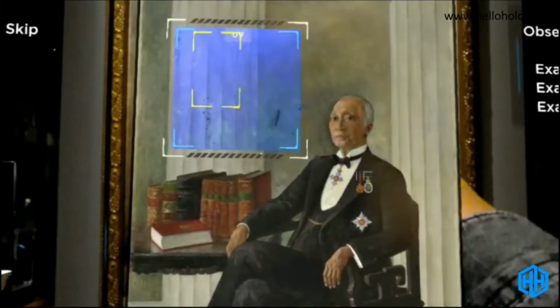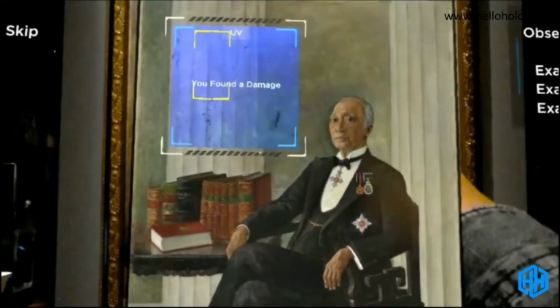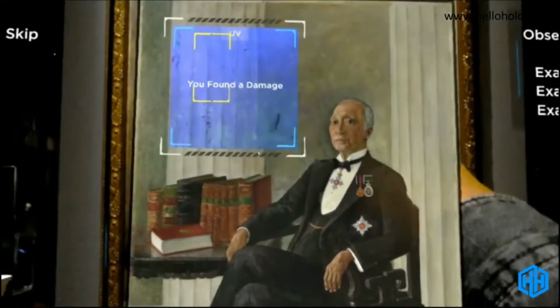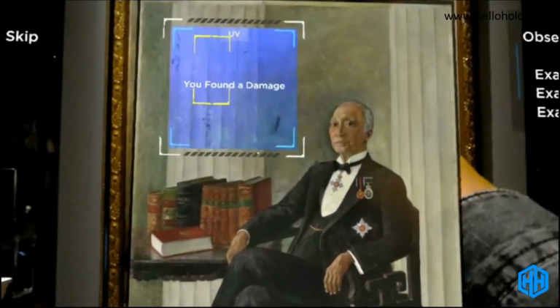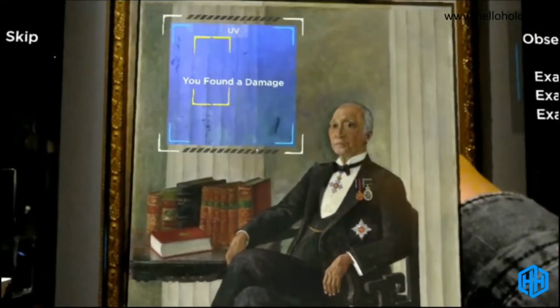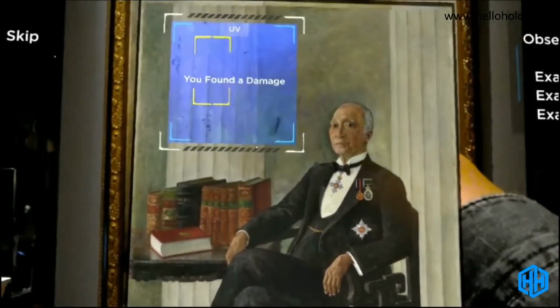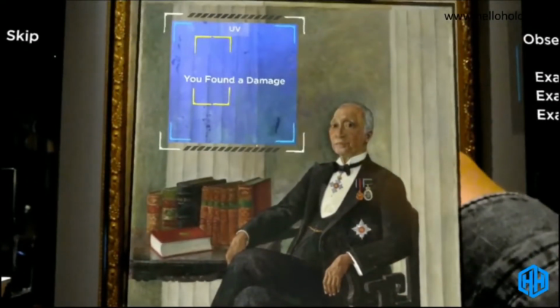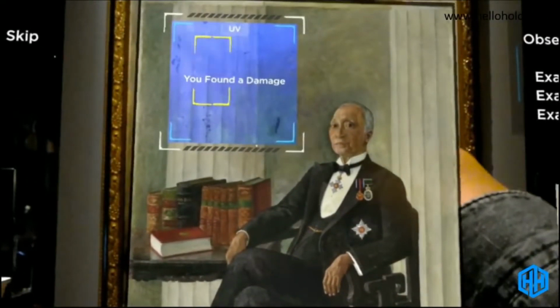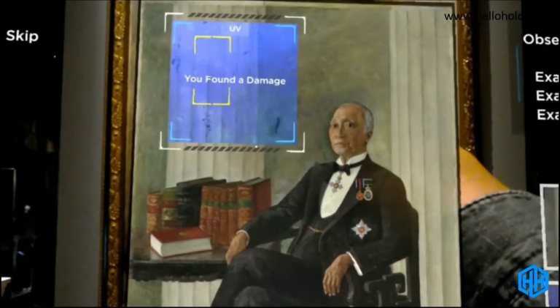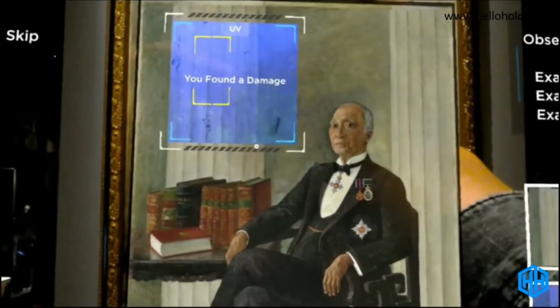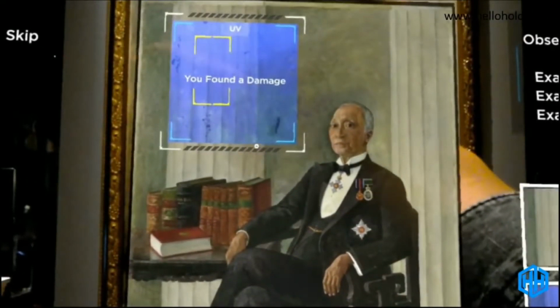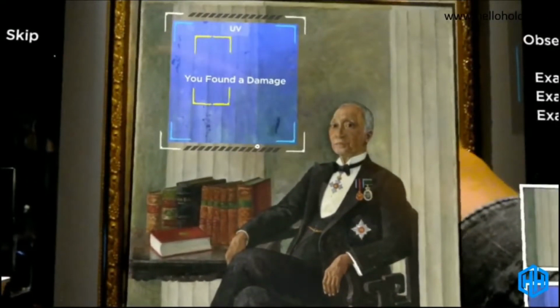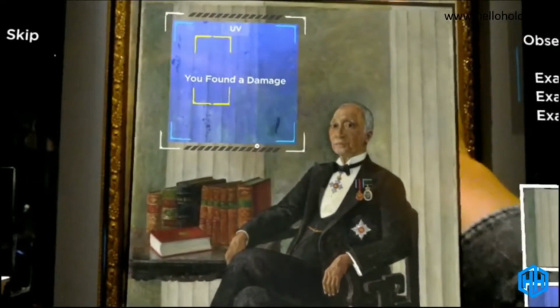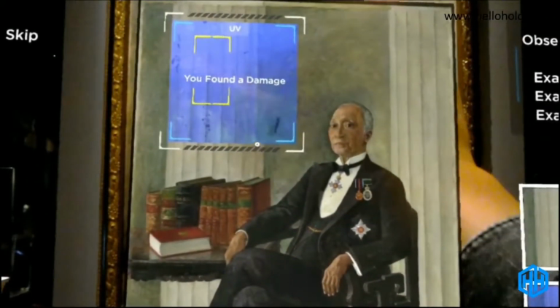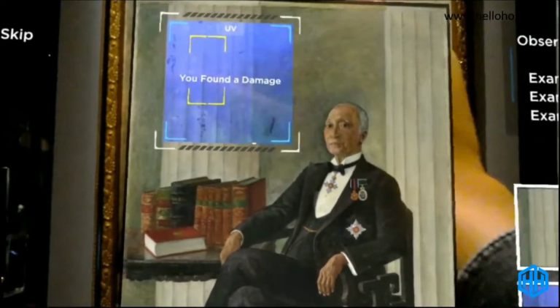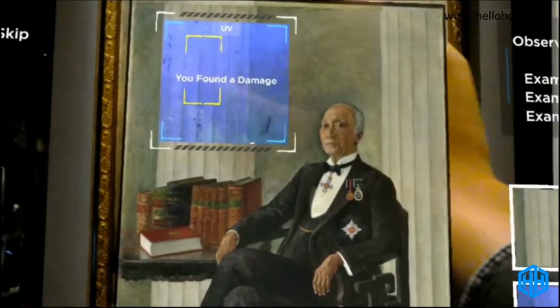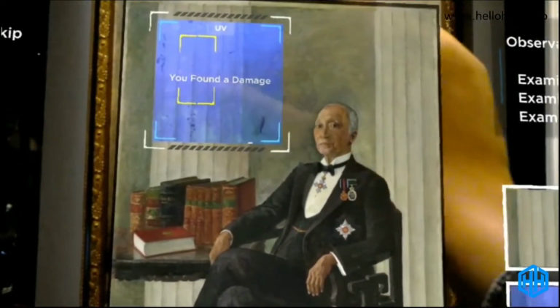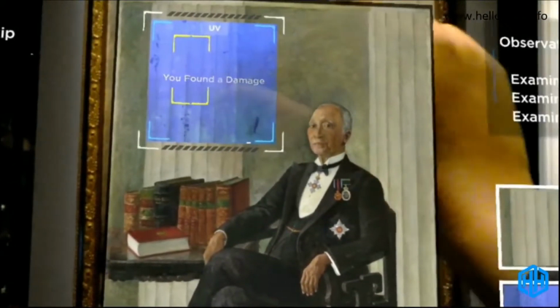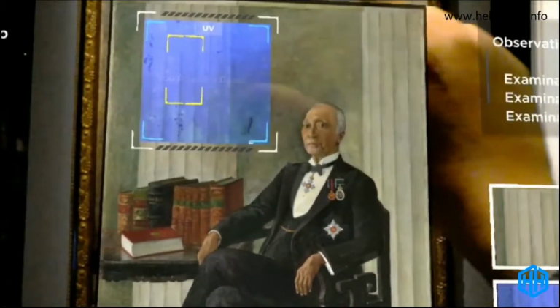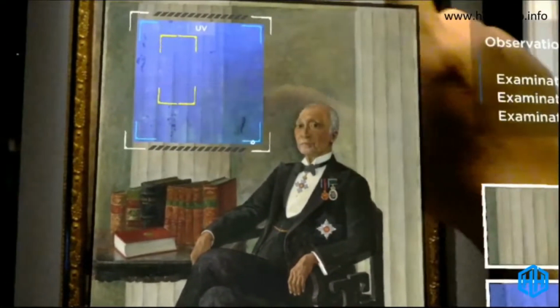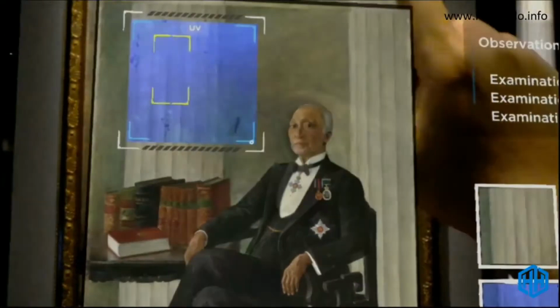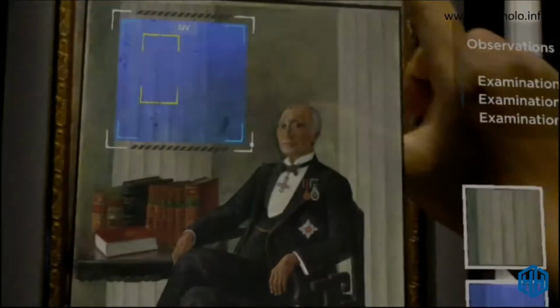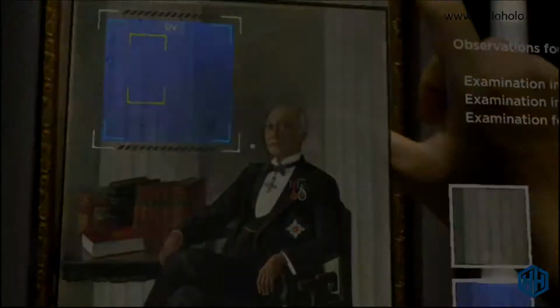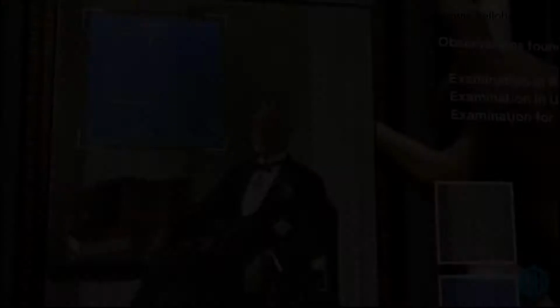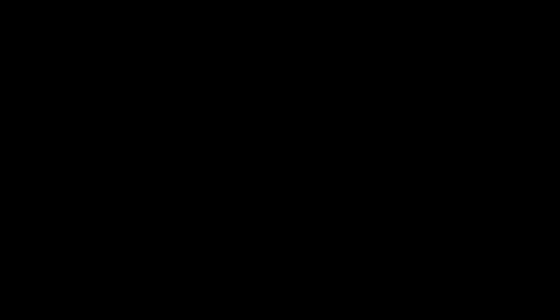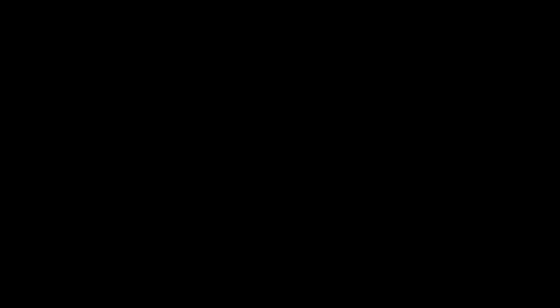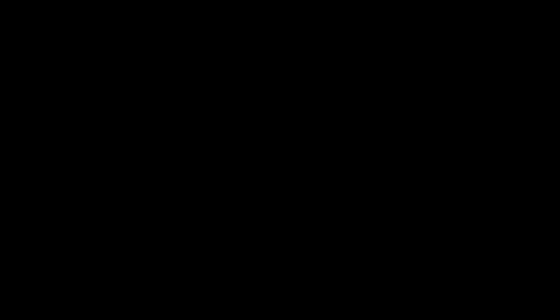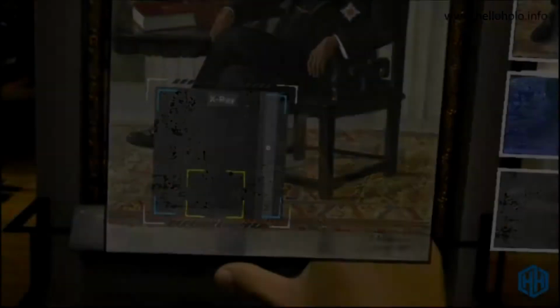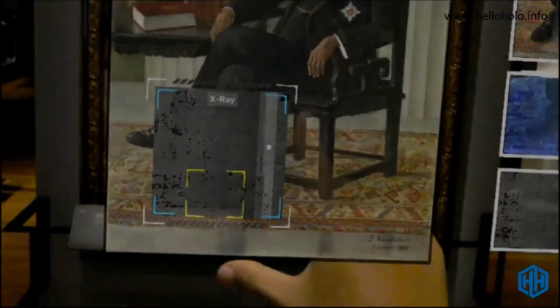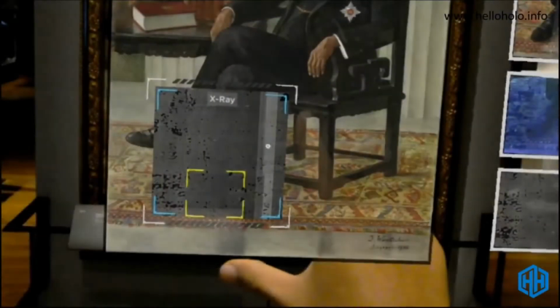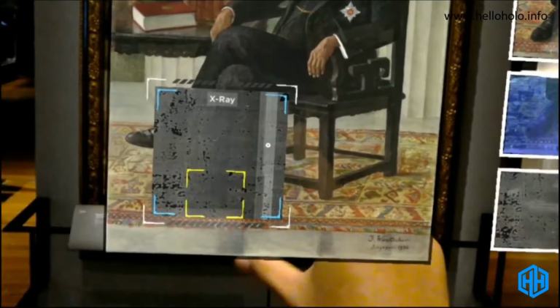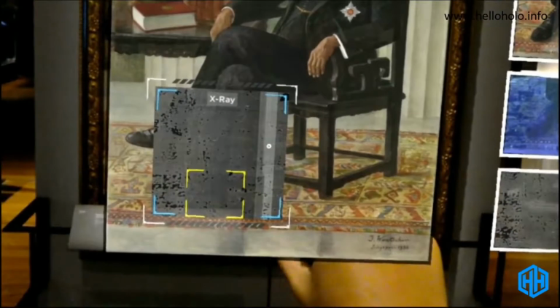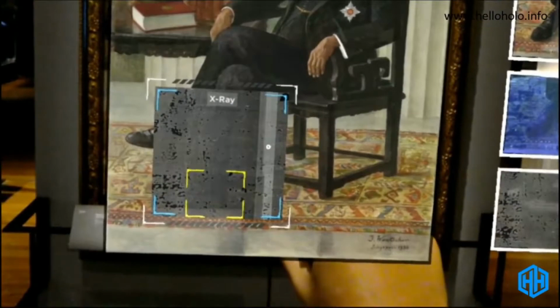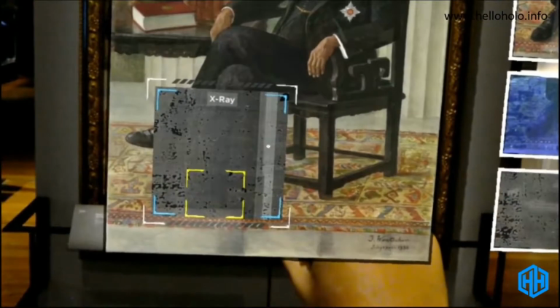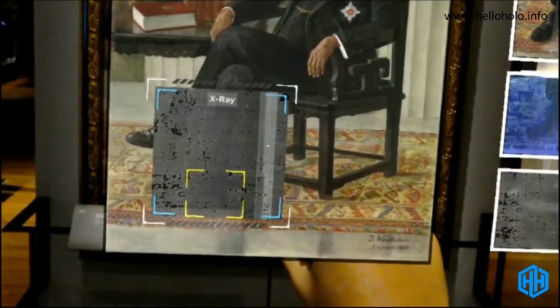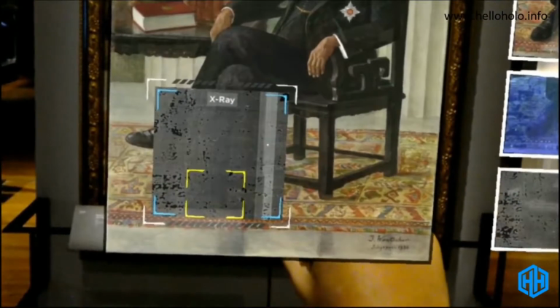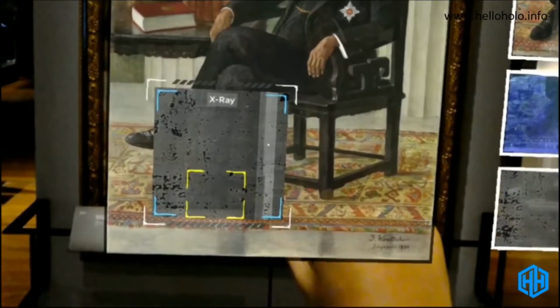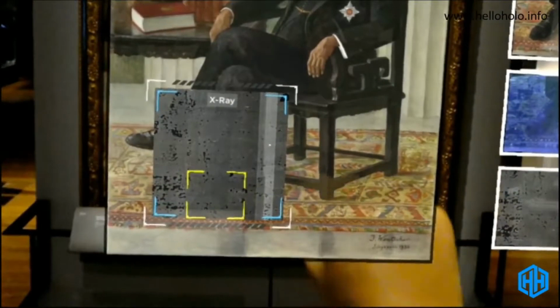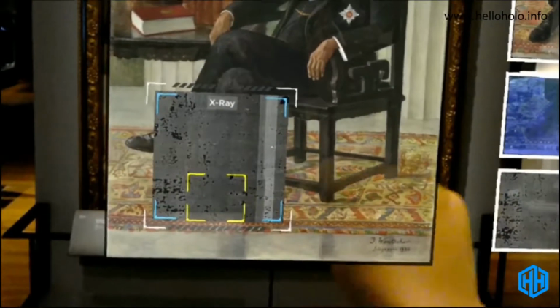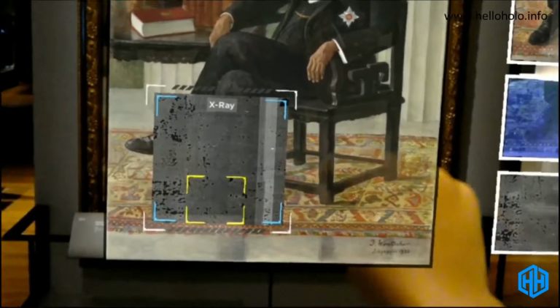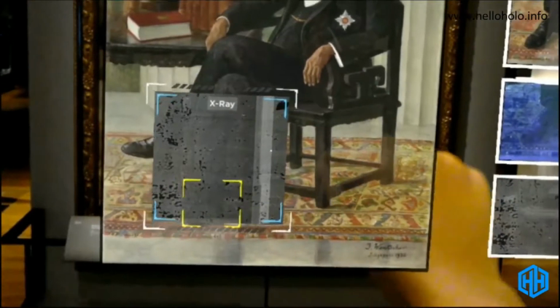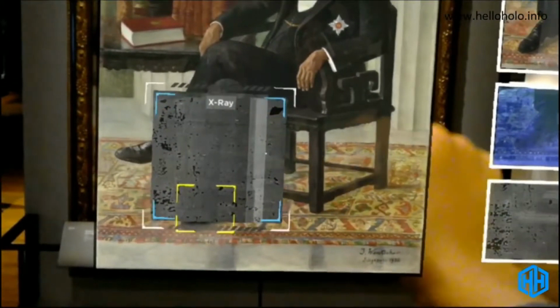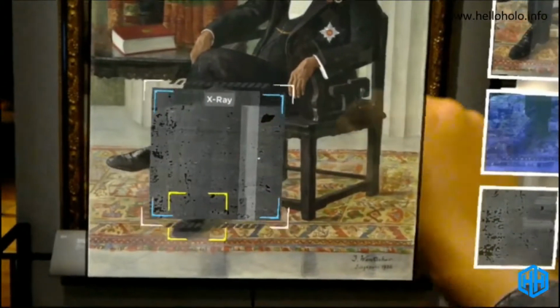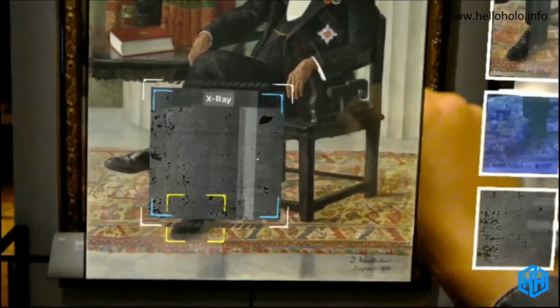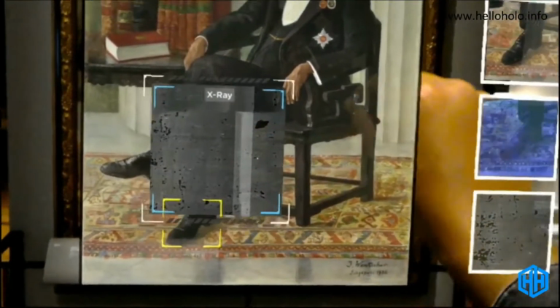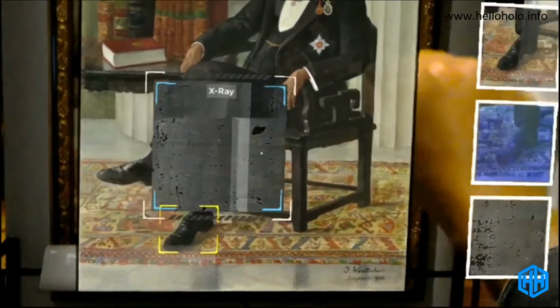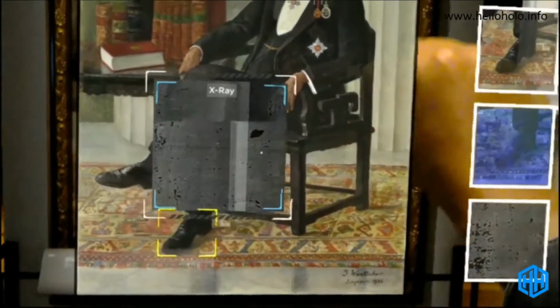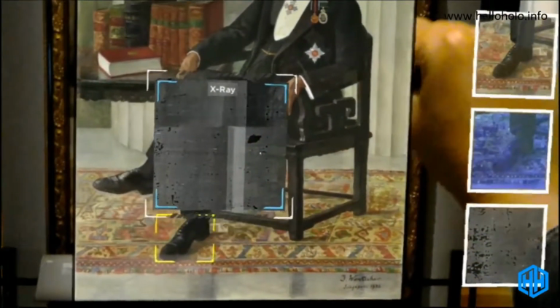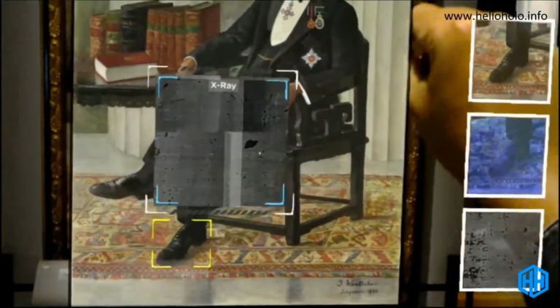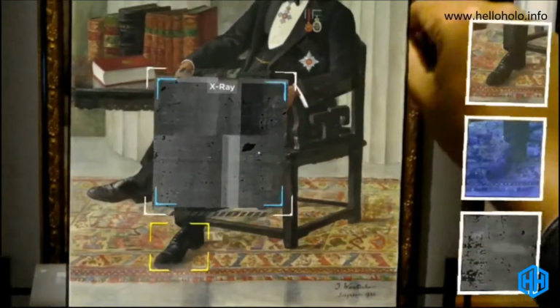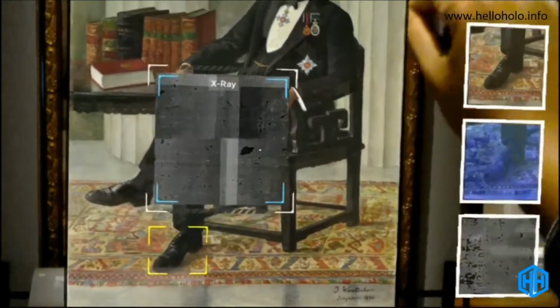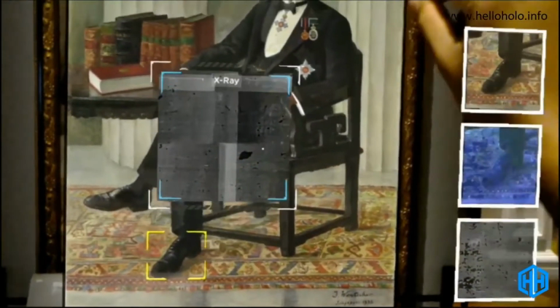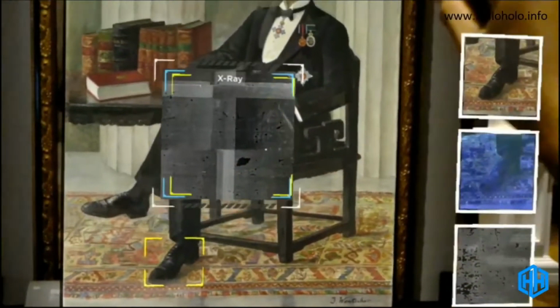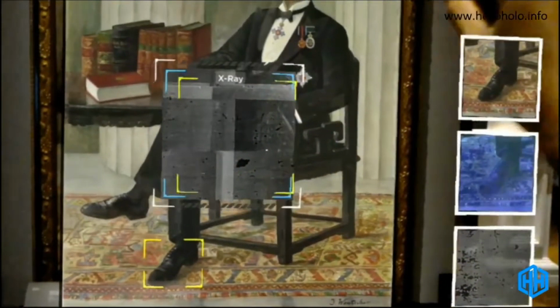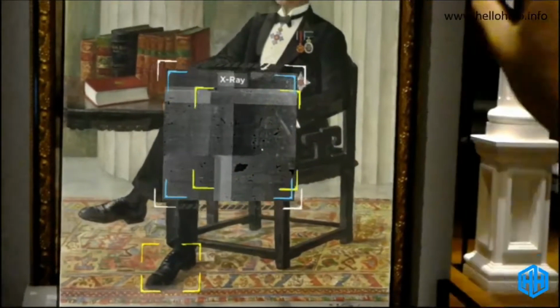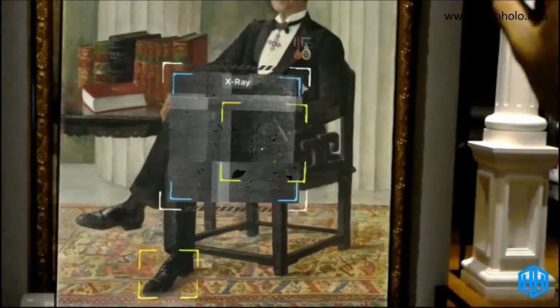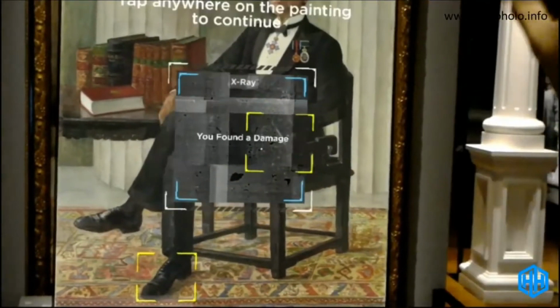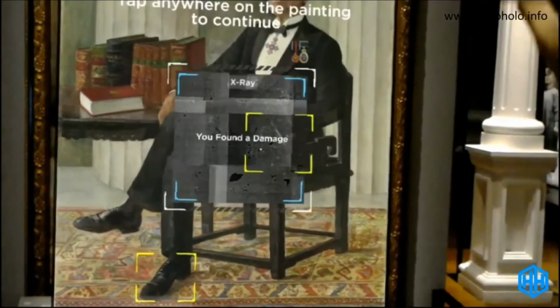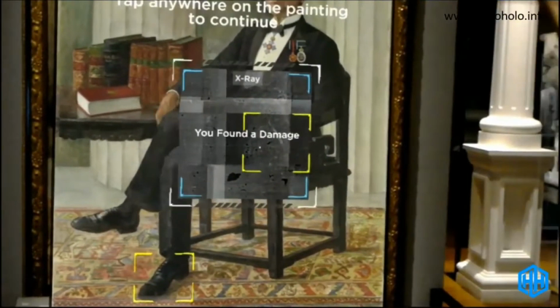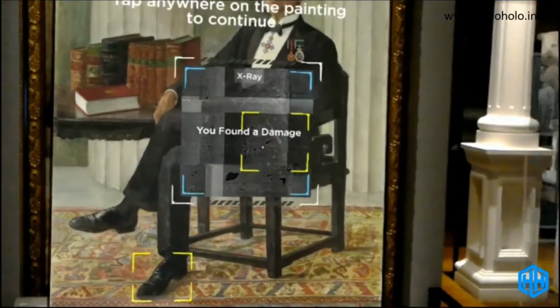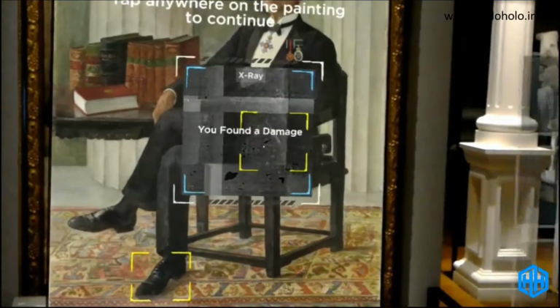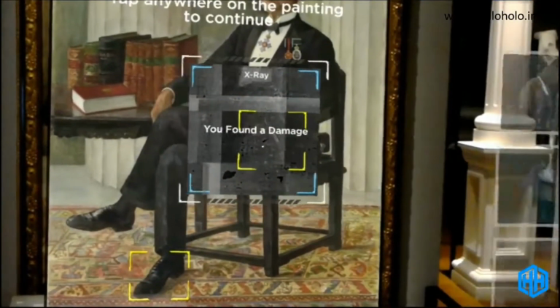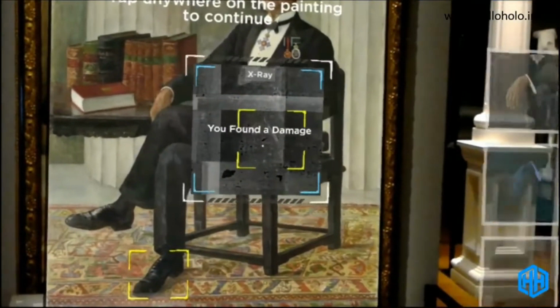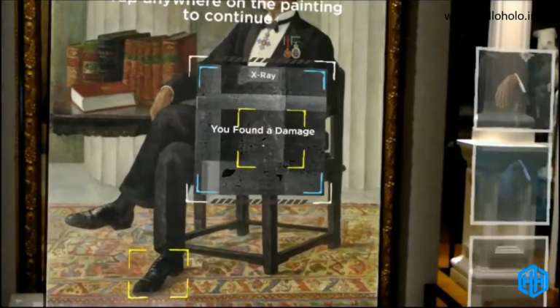You found a damage spot with UV. Good job!